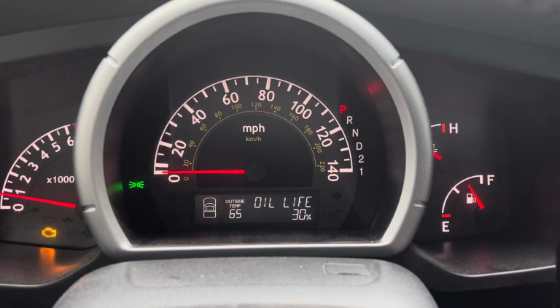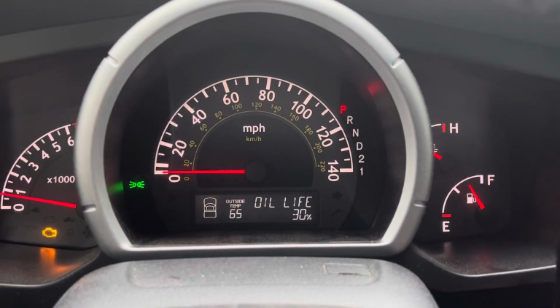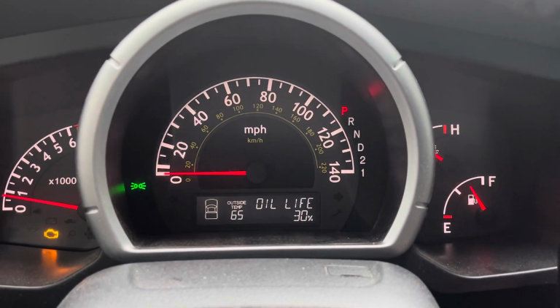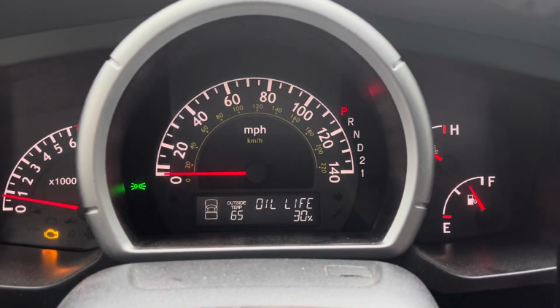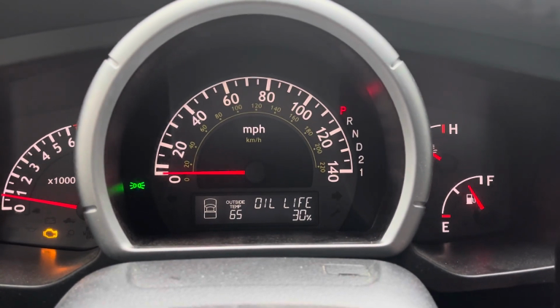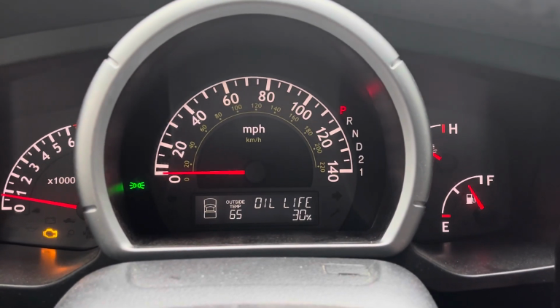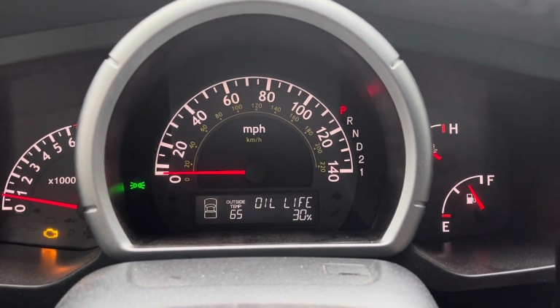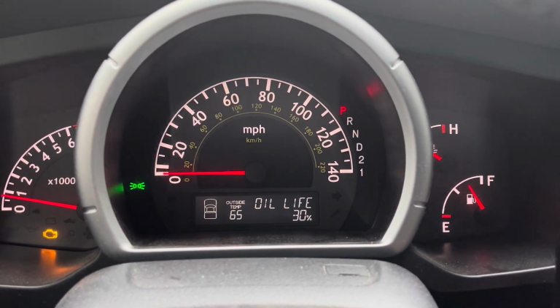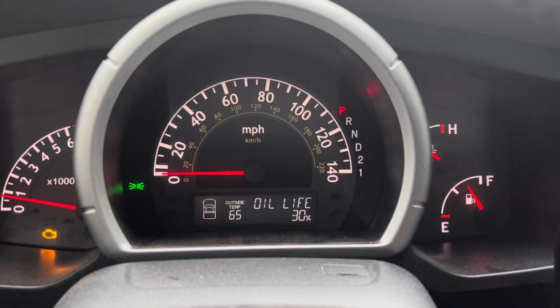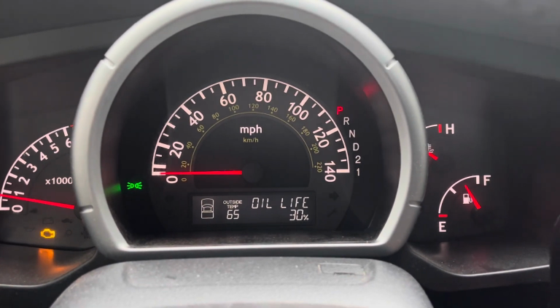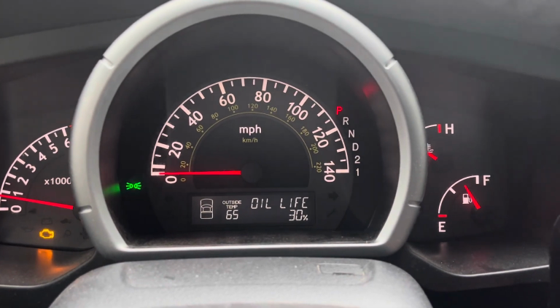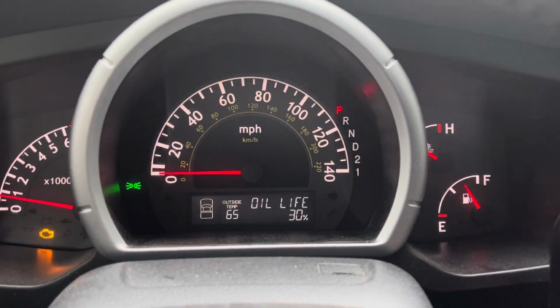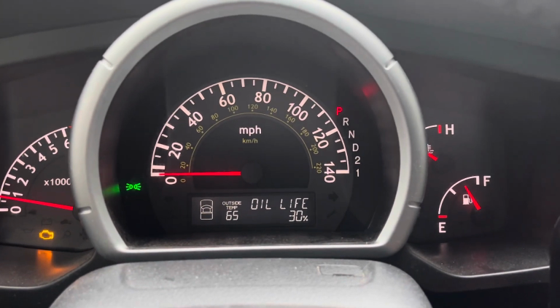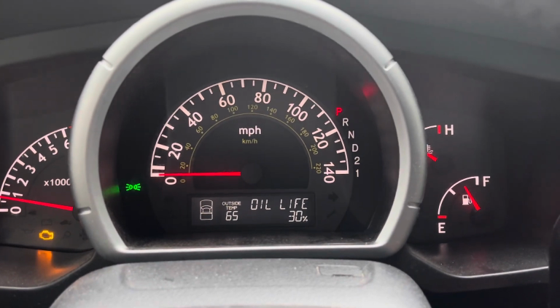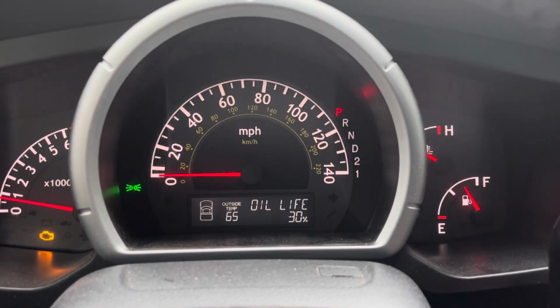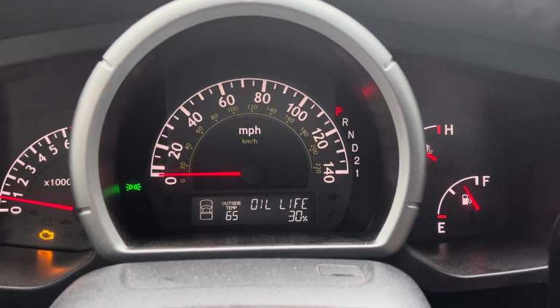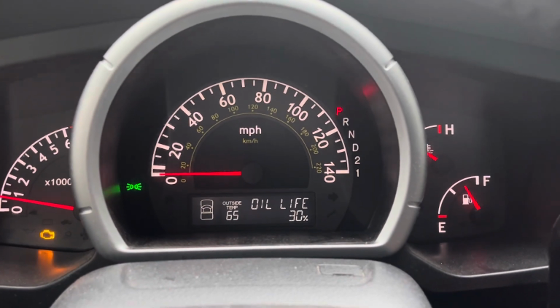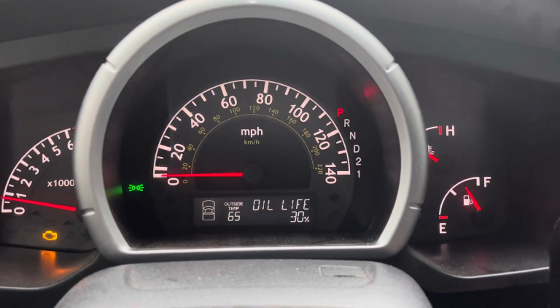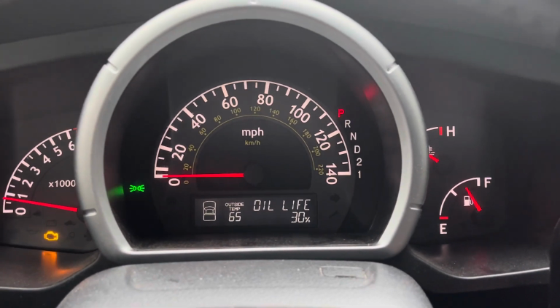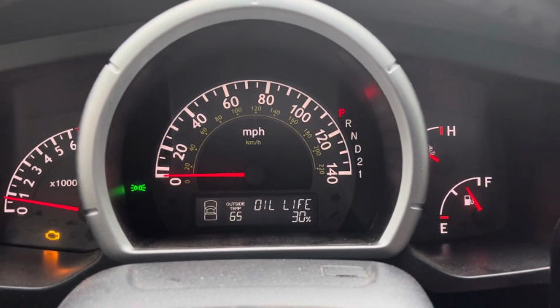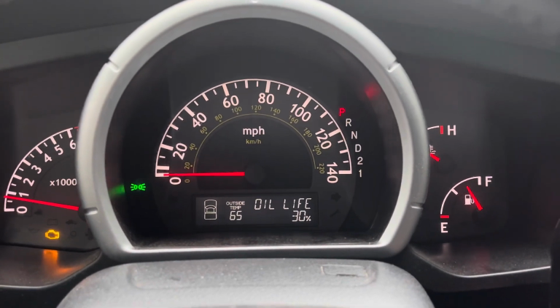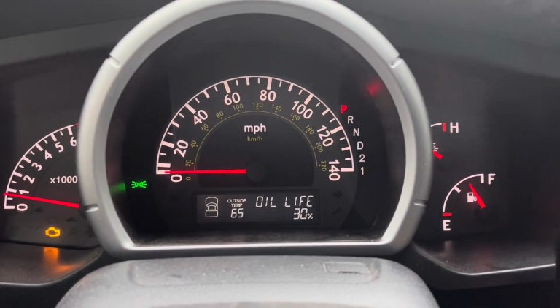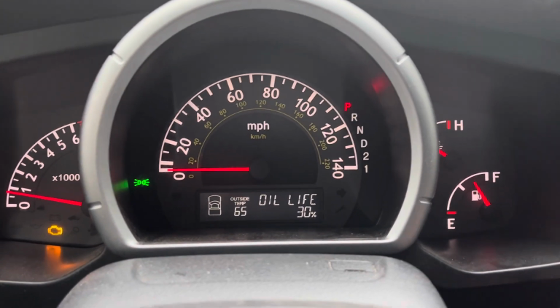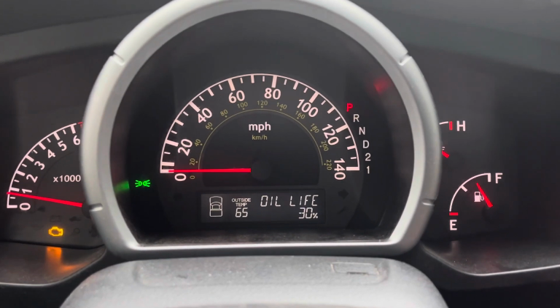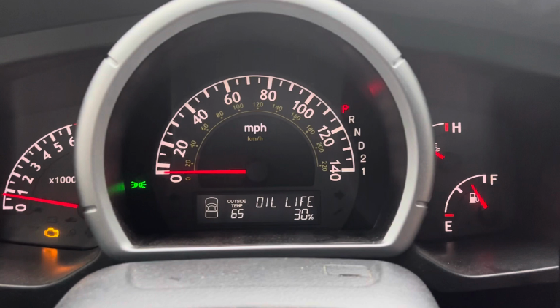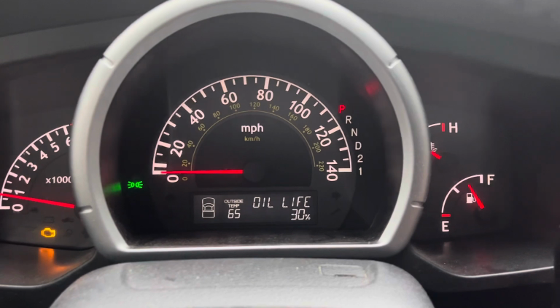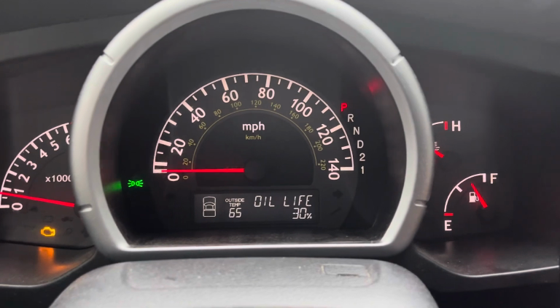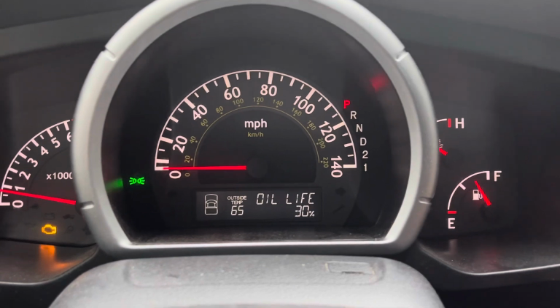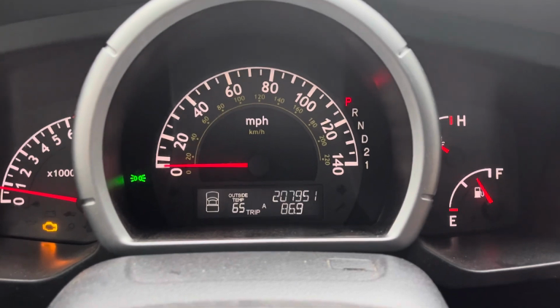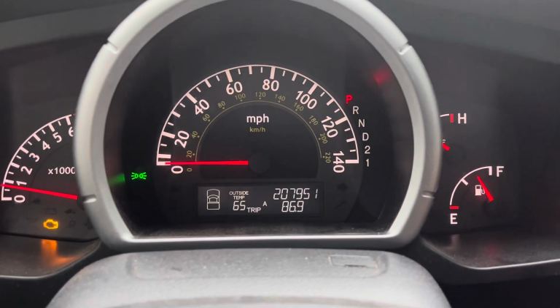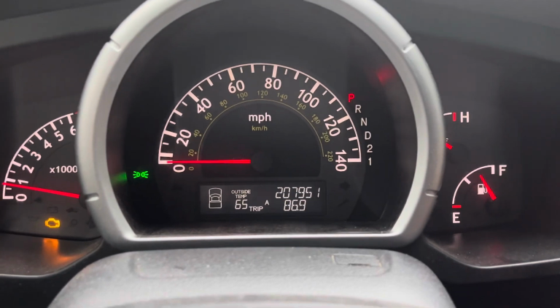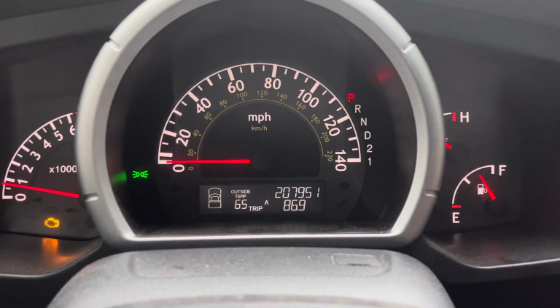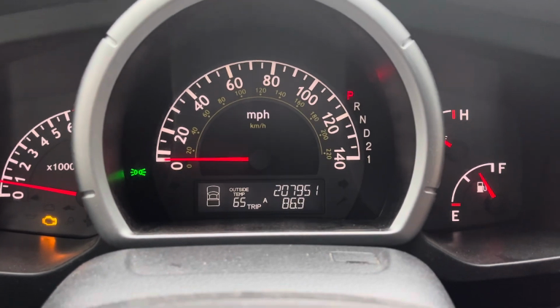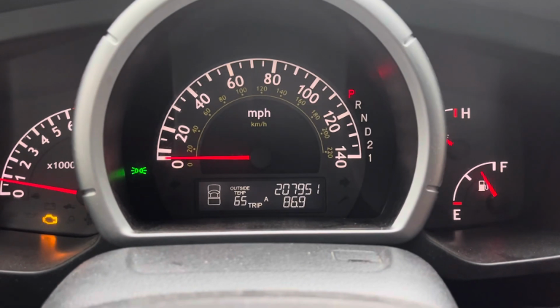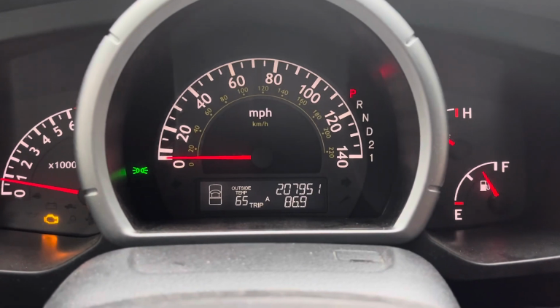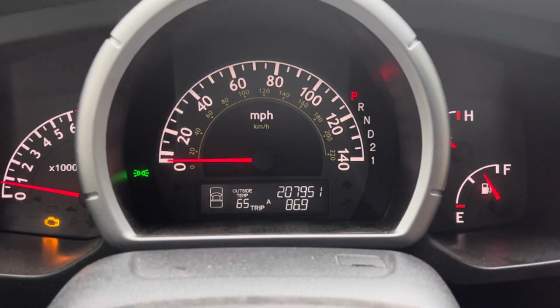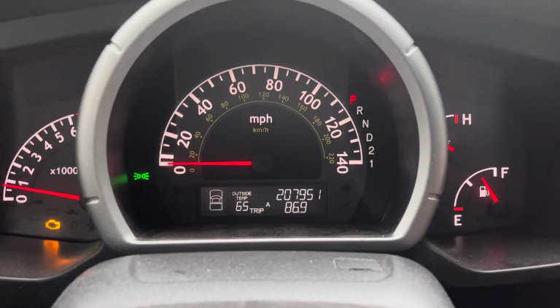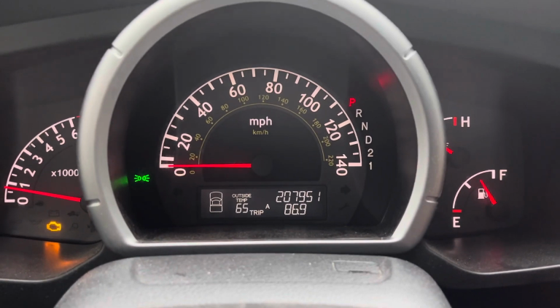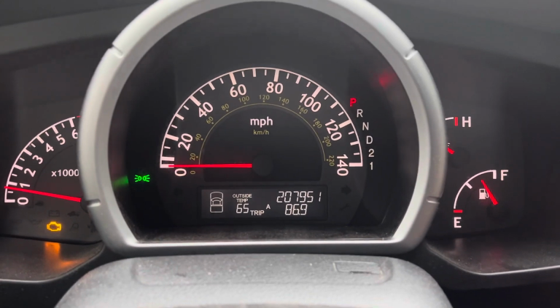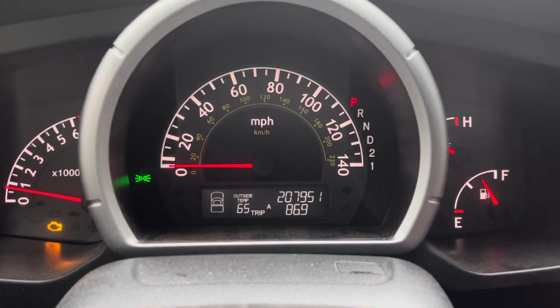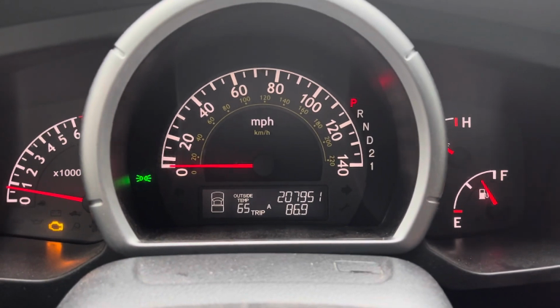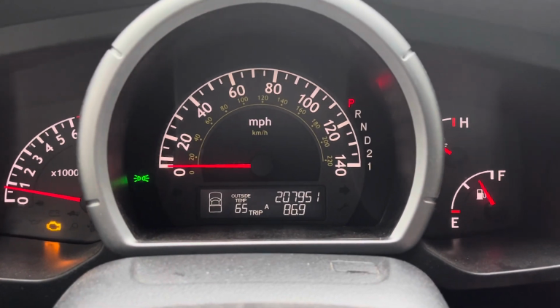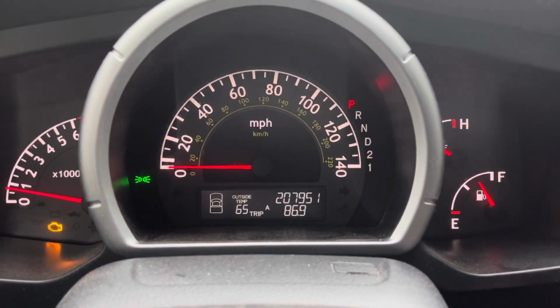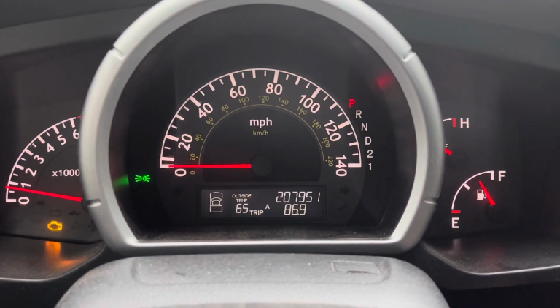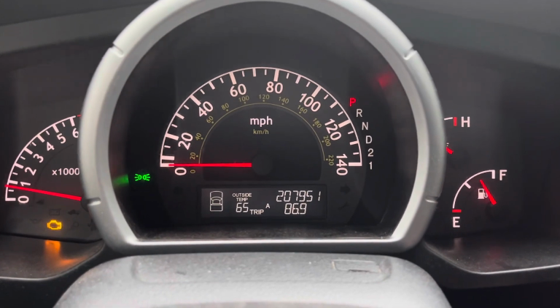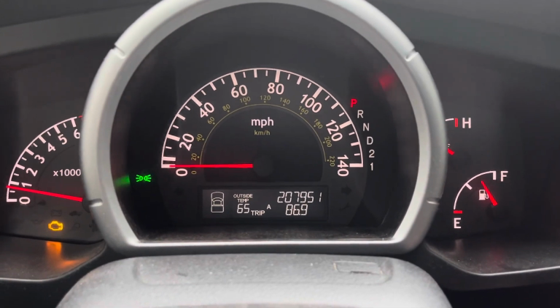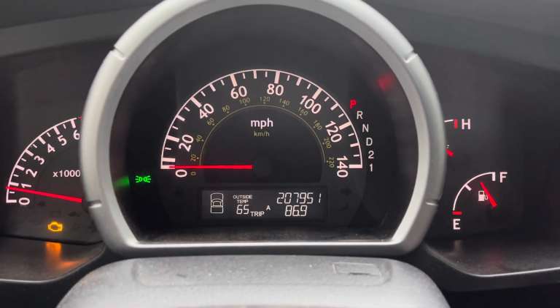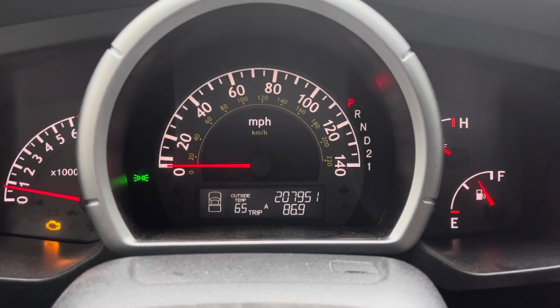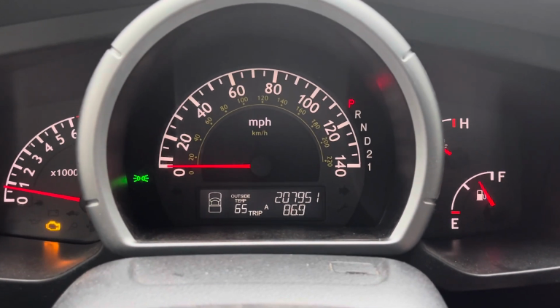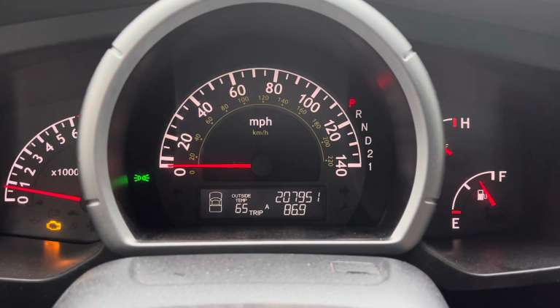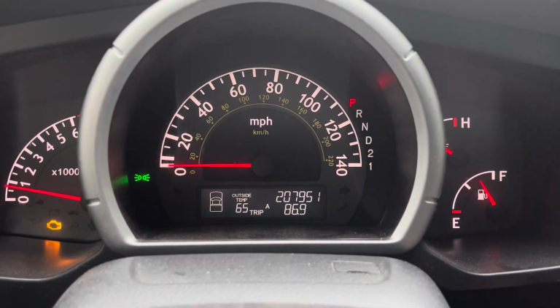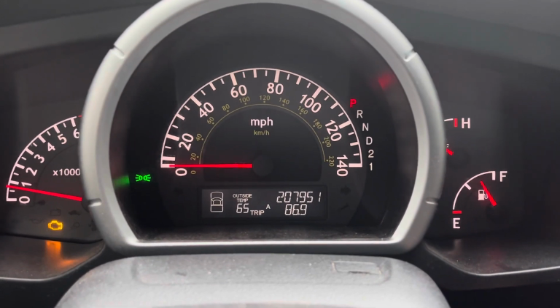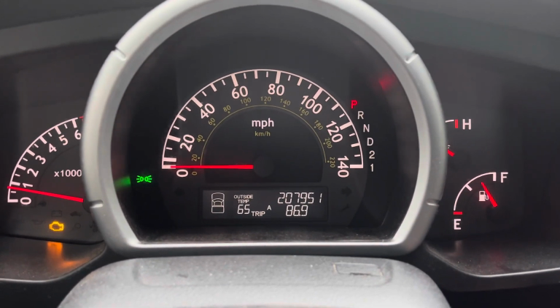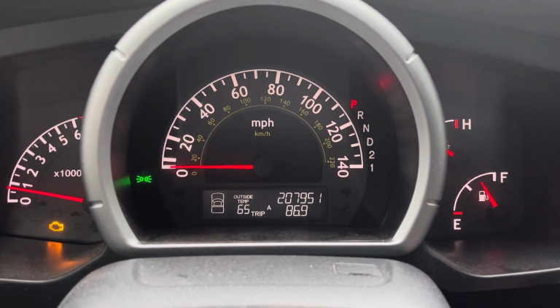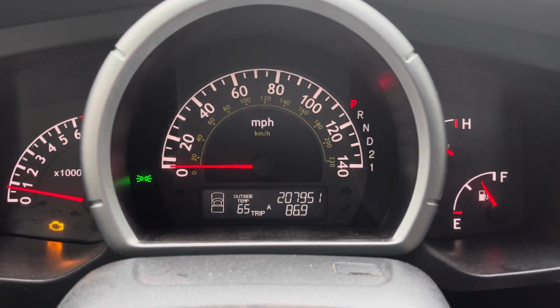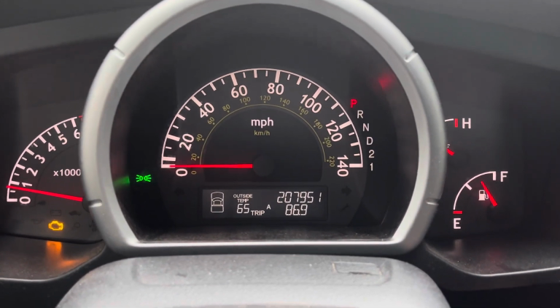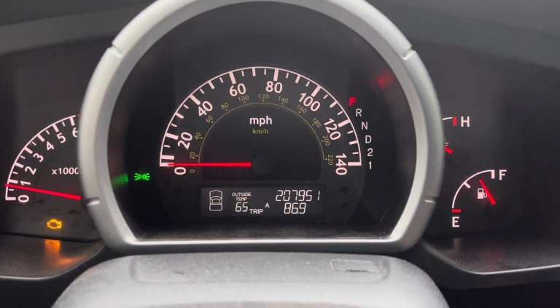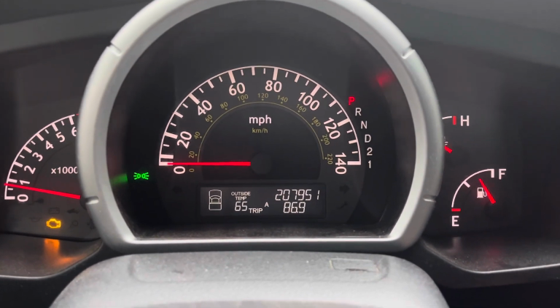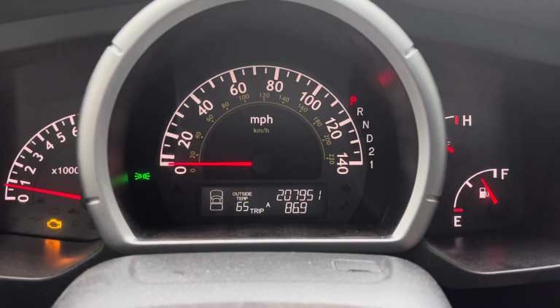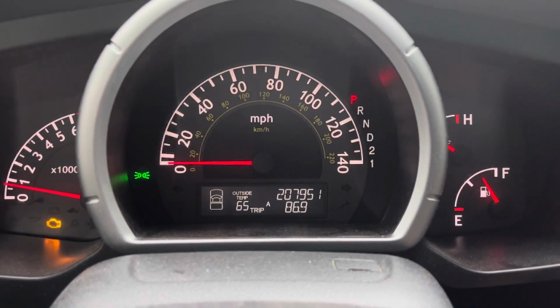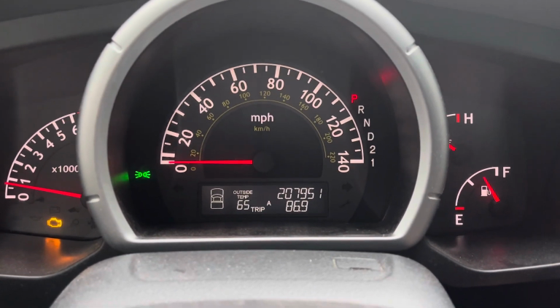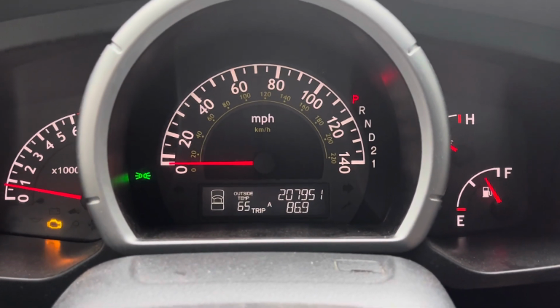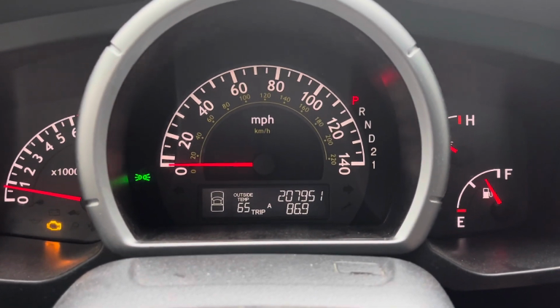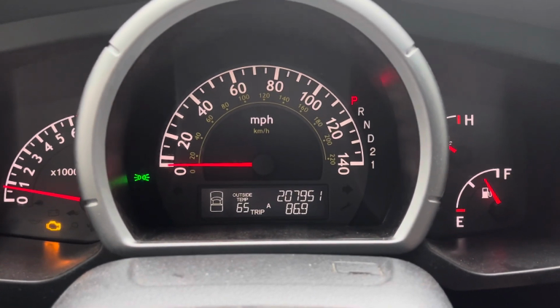Great truck. They last forever. As you can see here, mine has over 200,000 miles on it, still running strong.